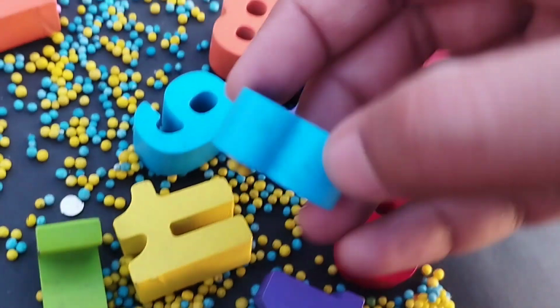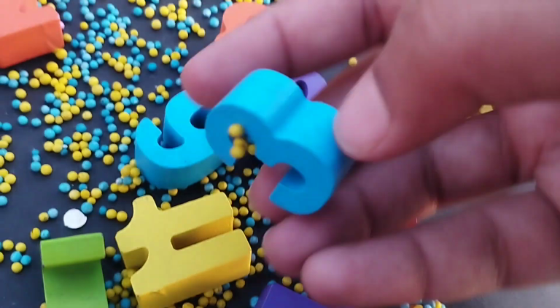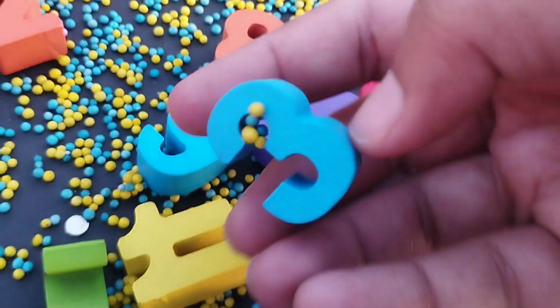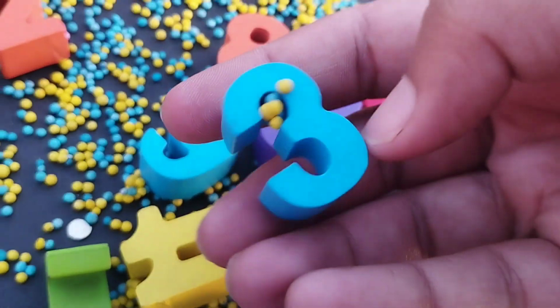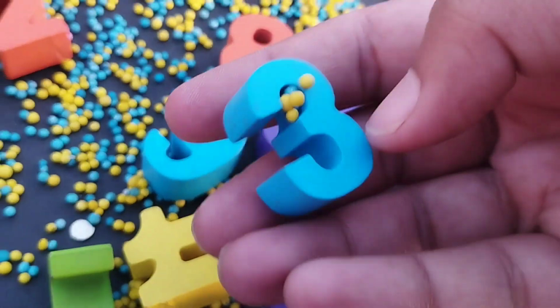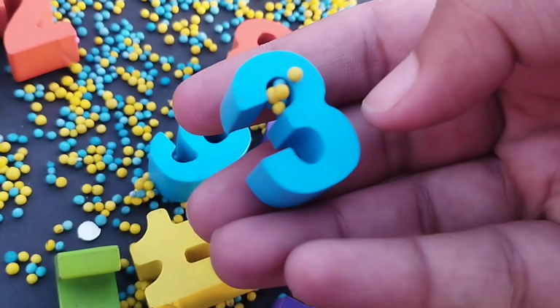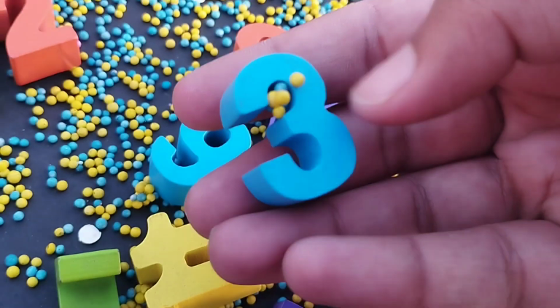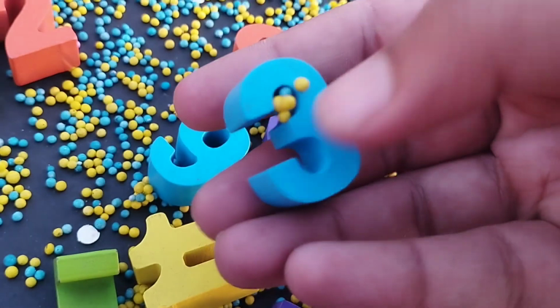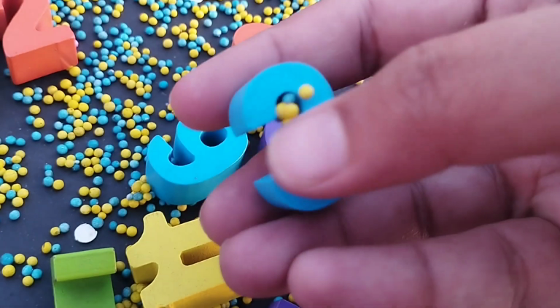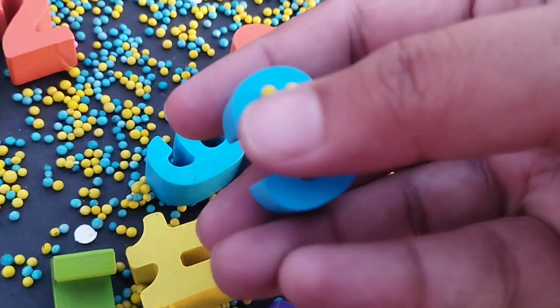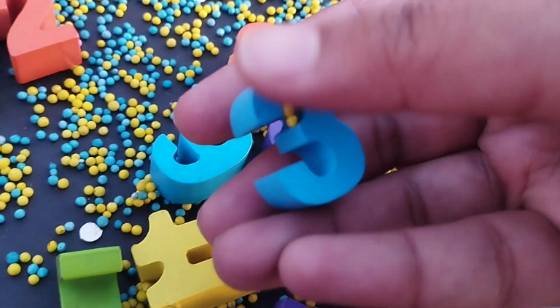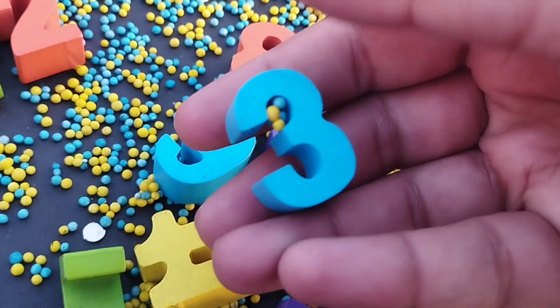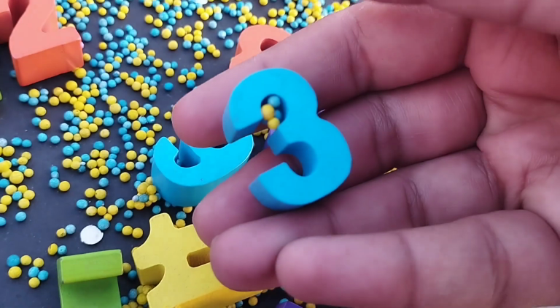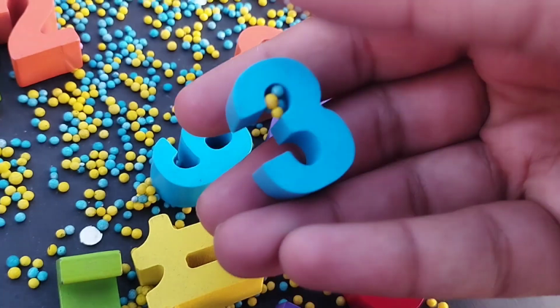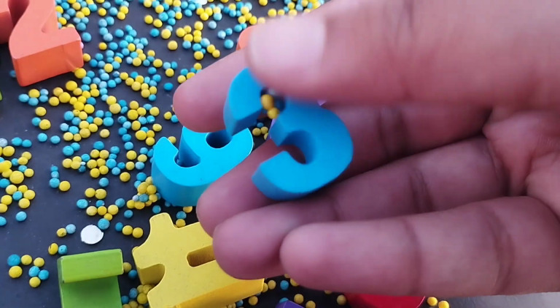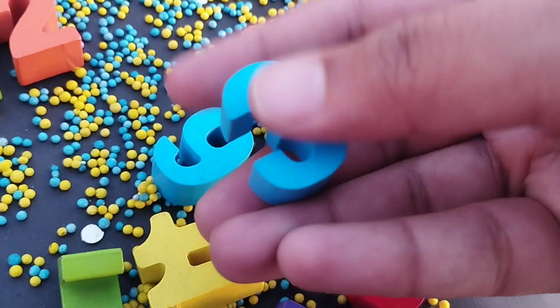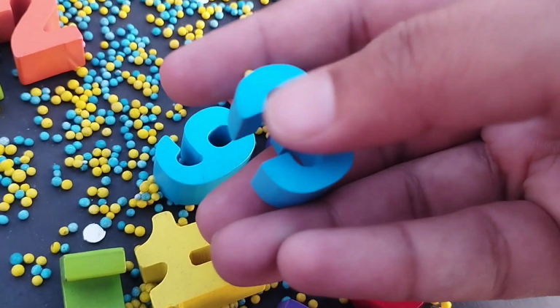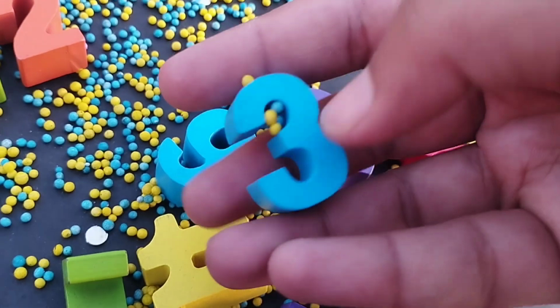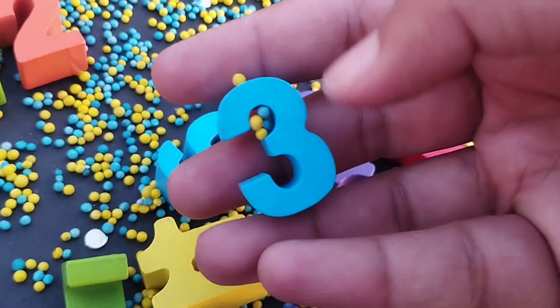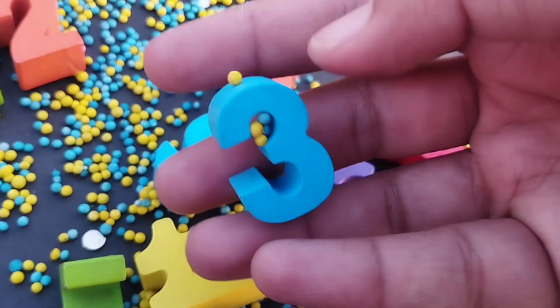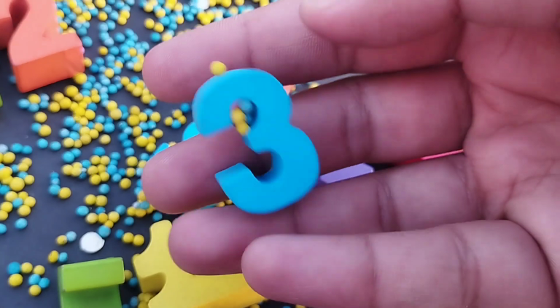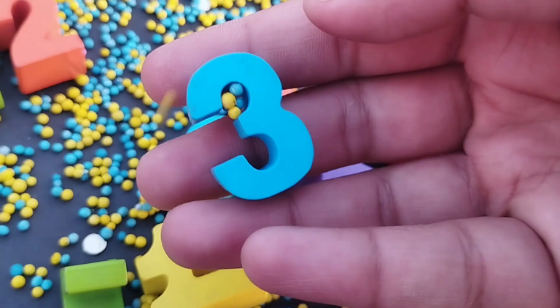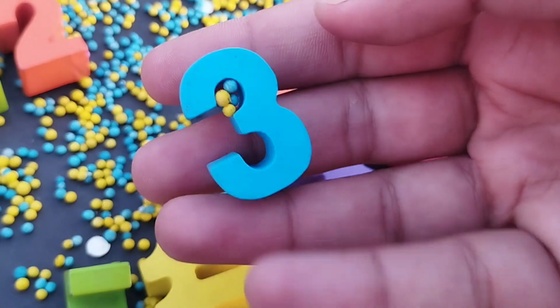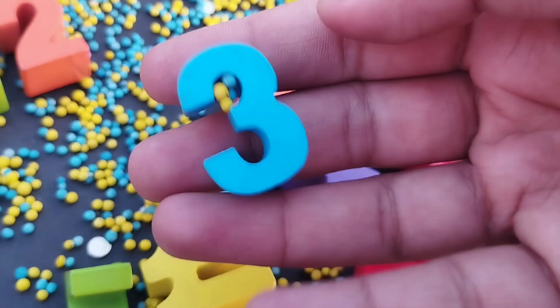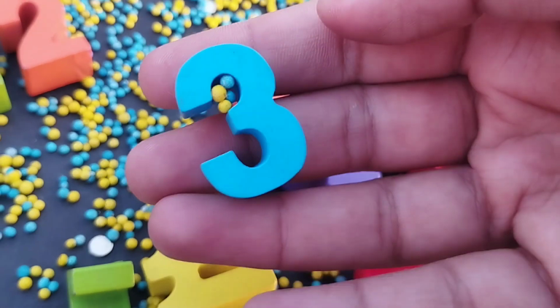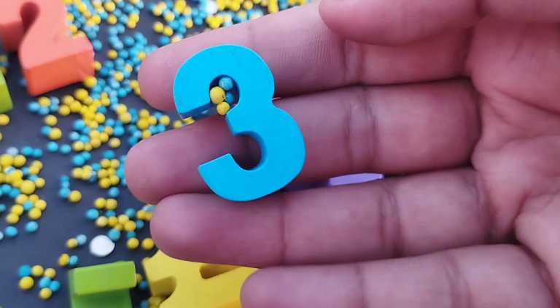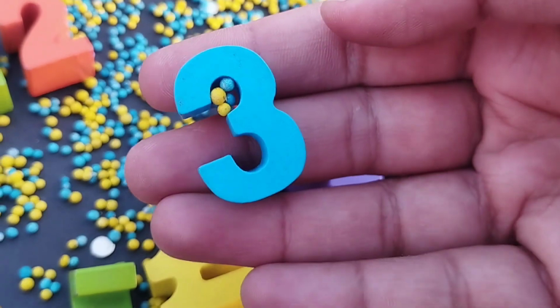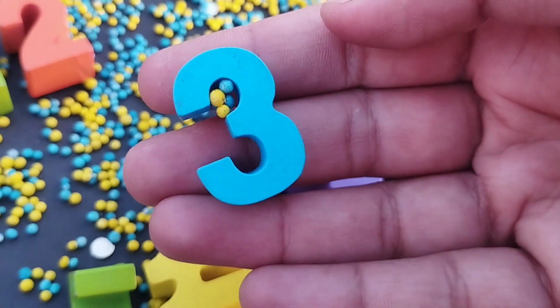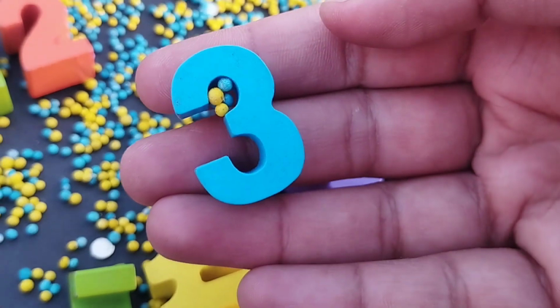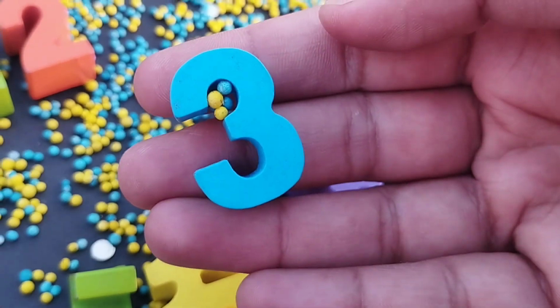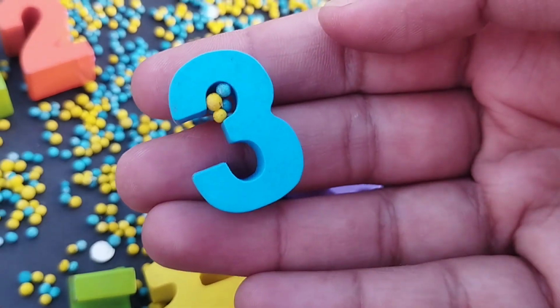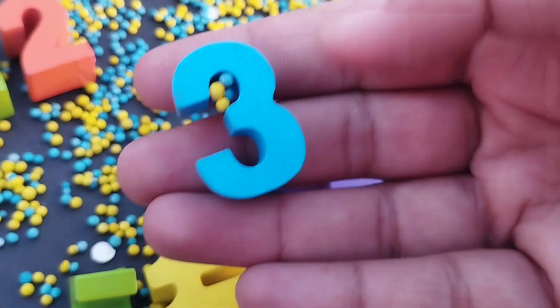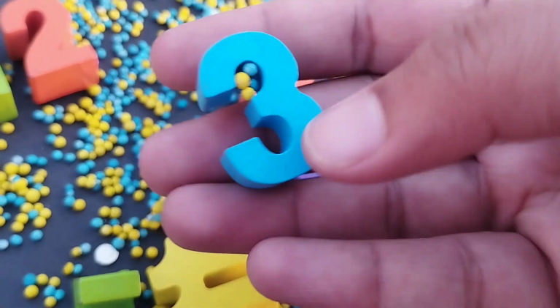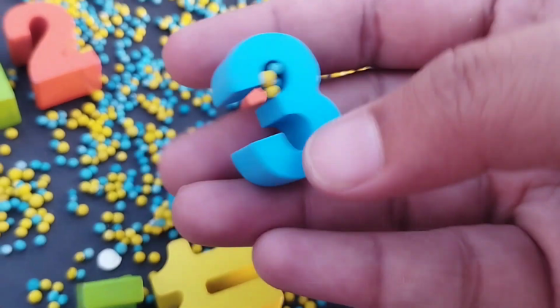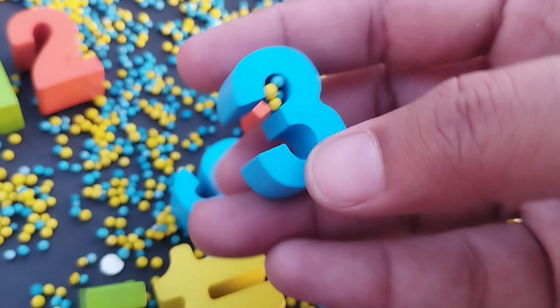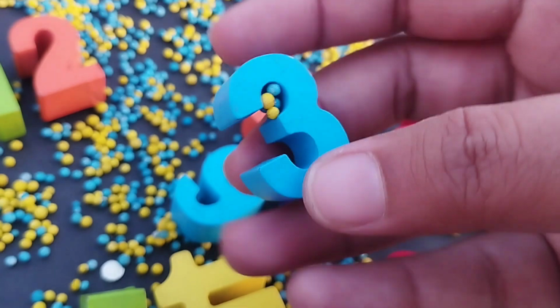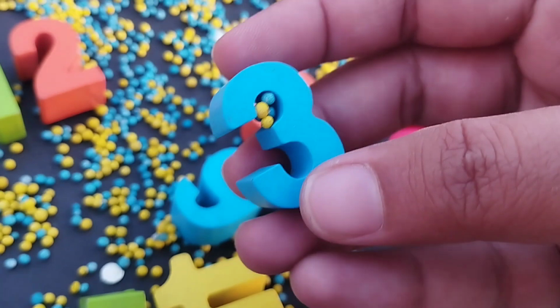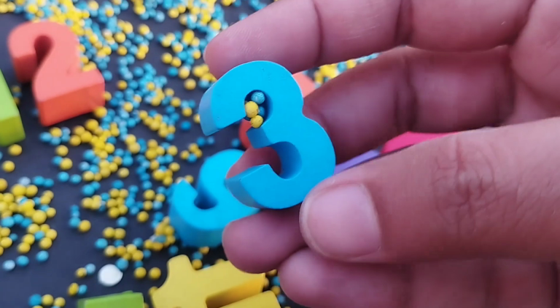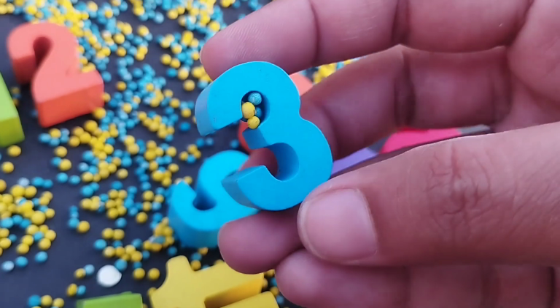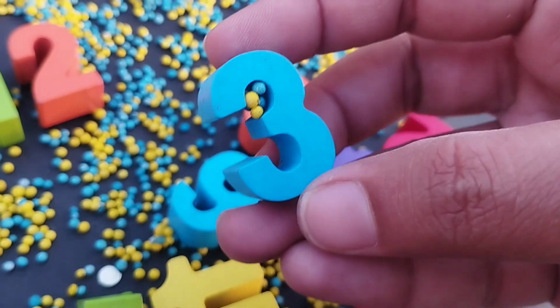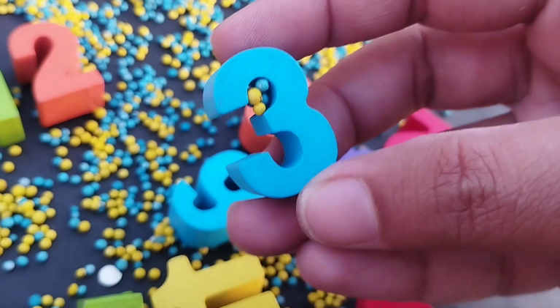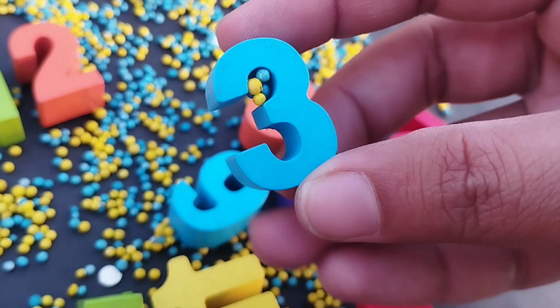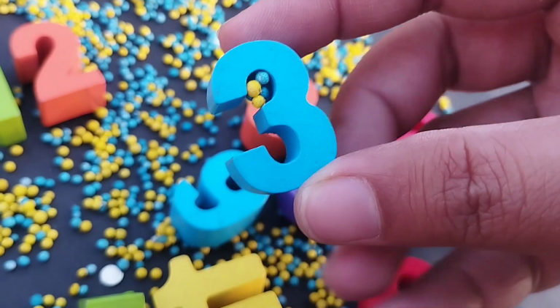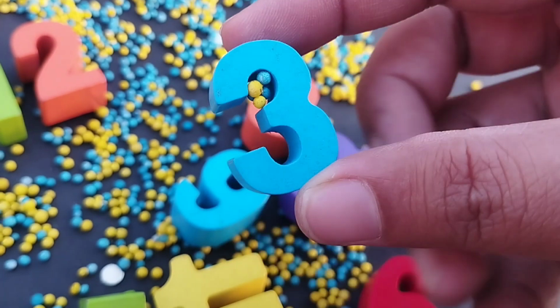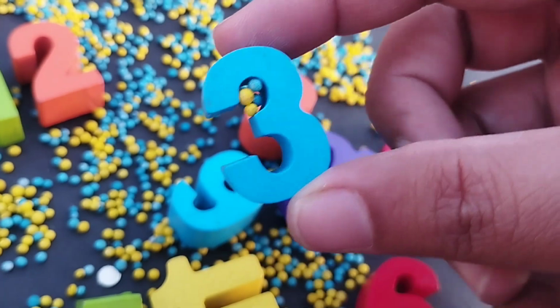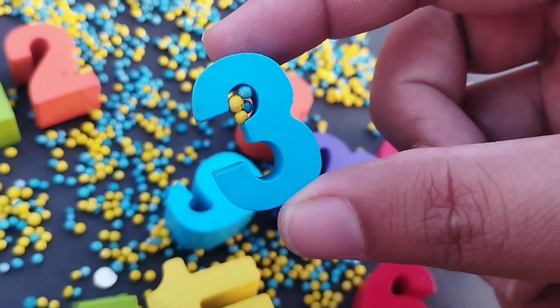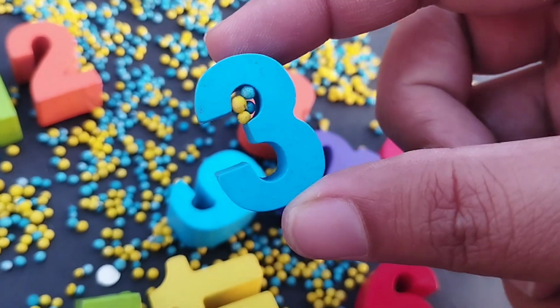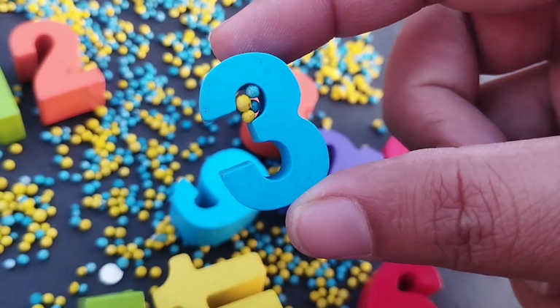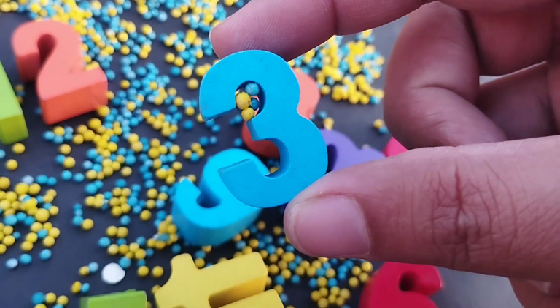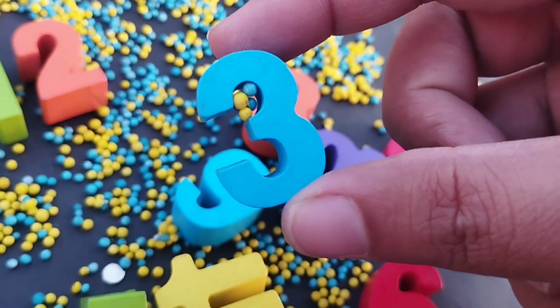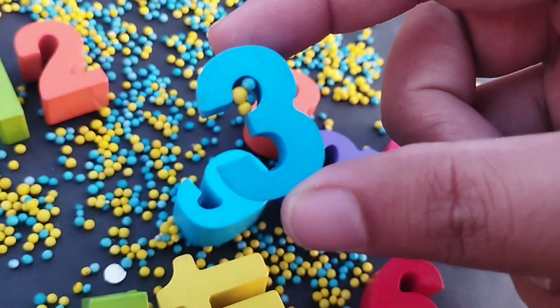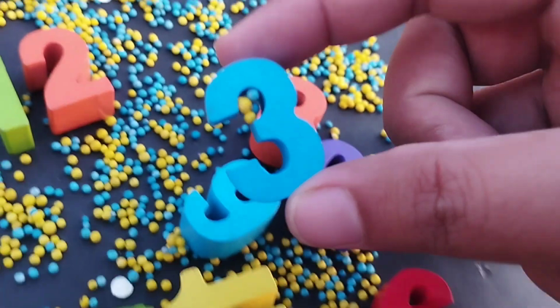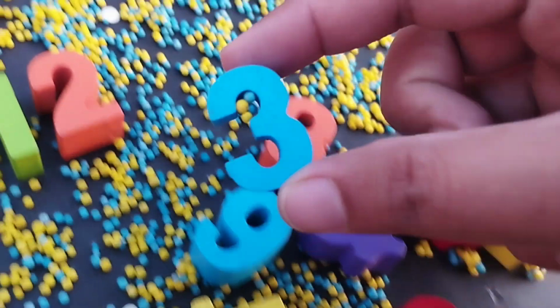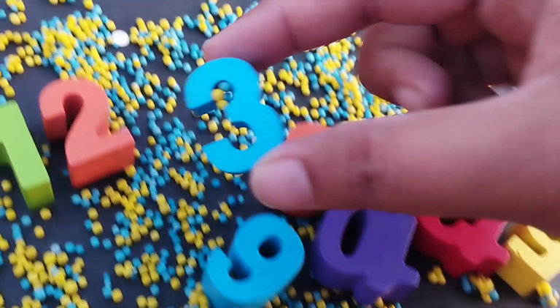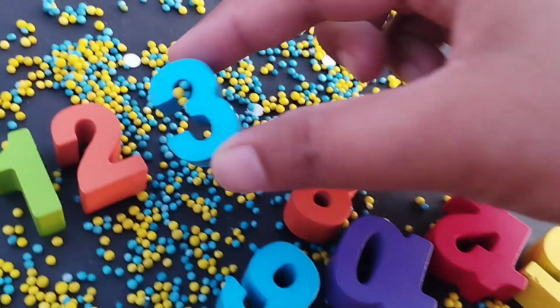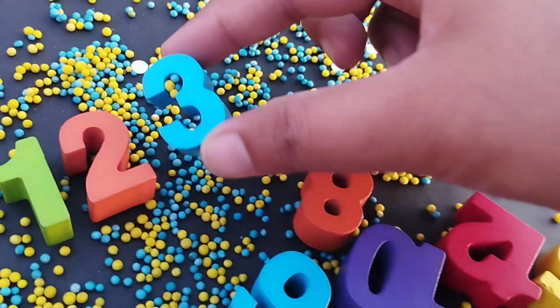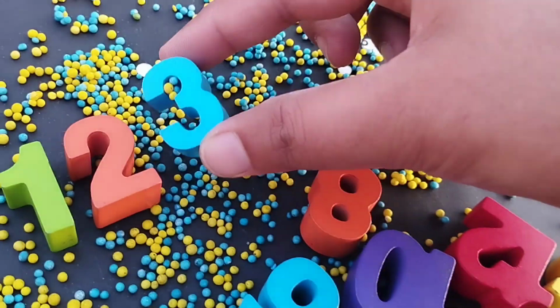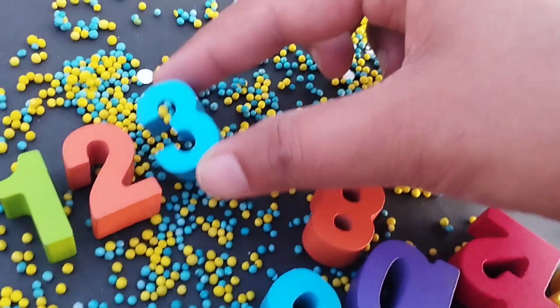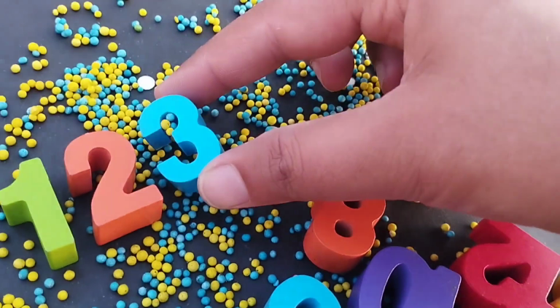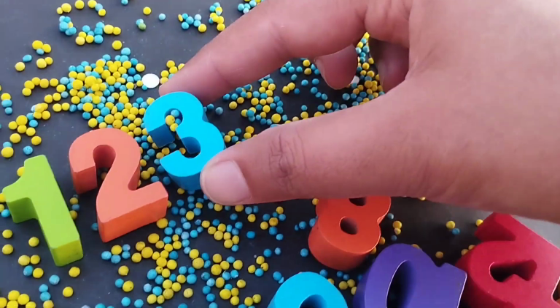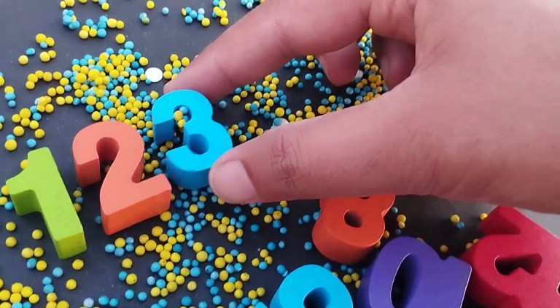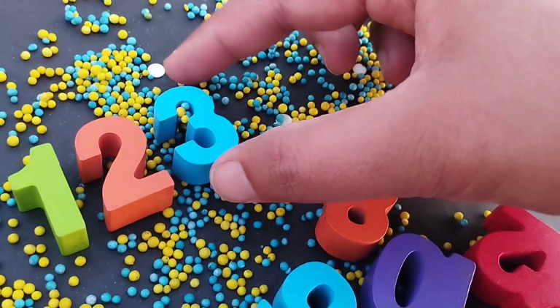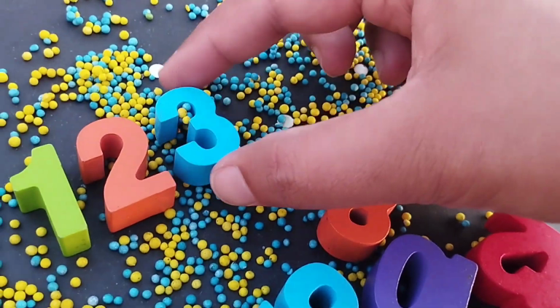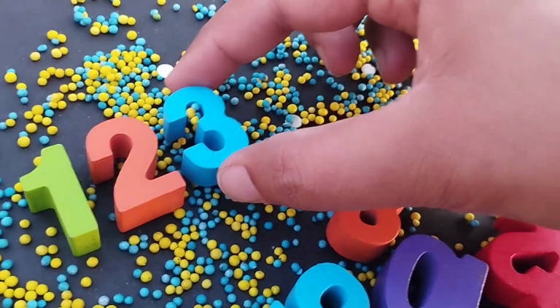The next number is number three. This is number three.